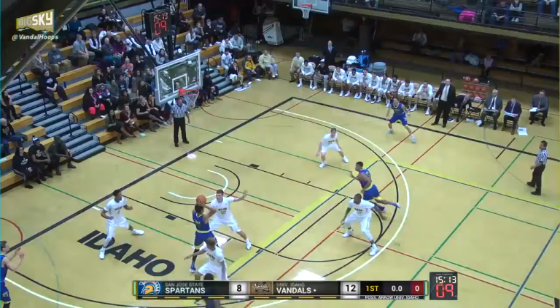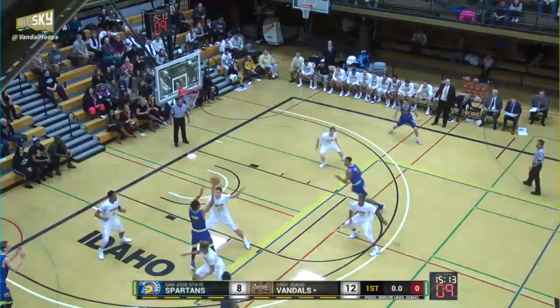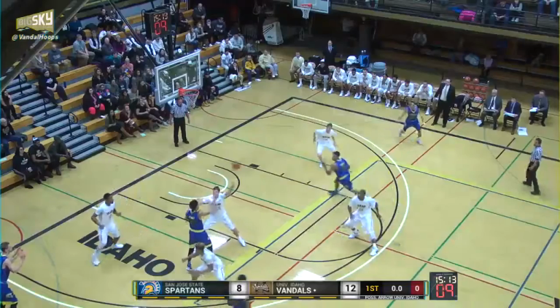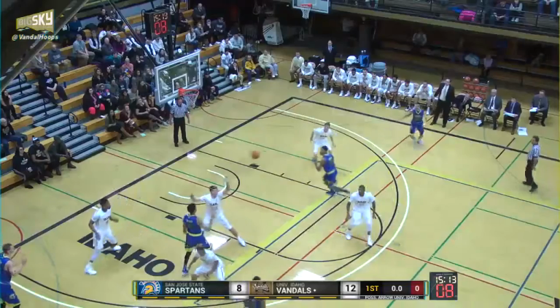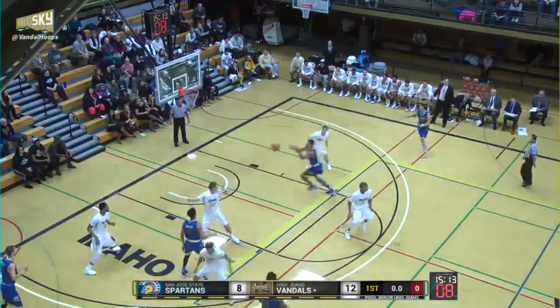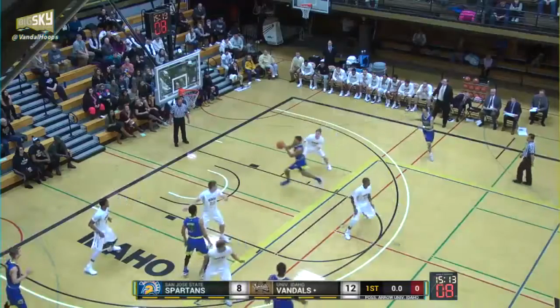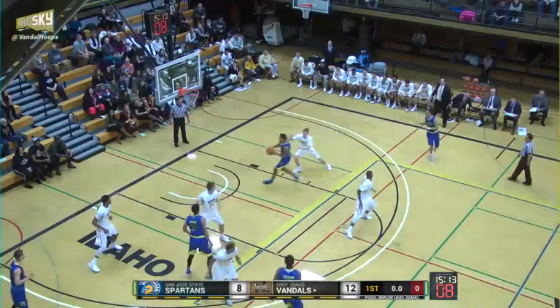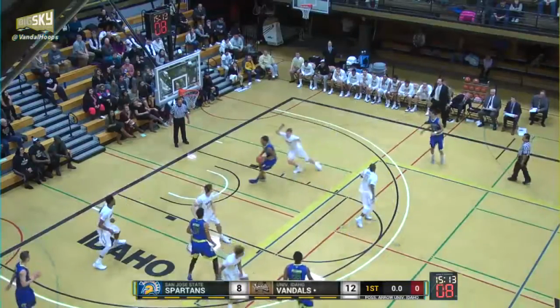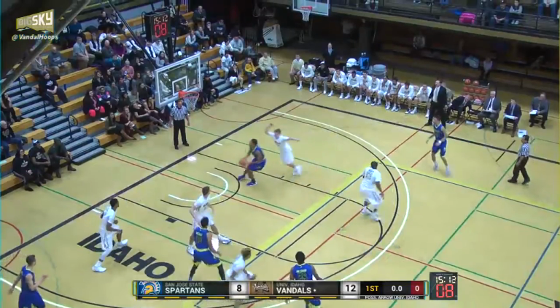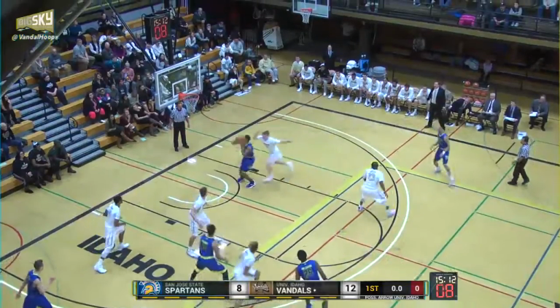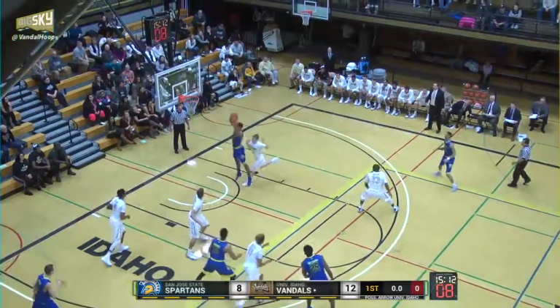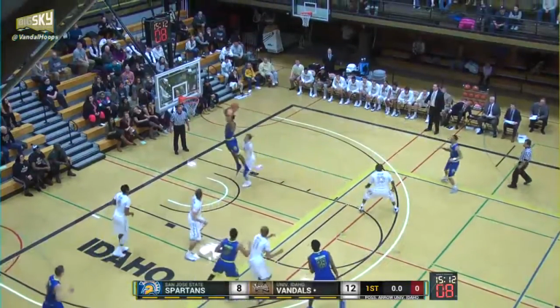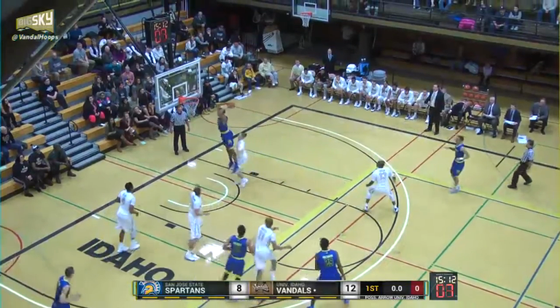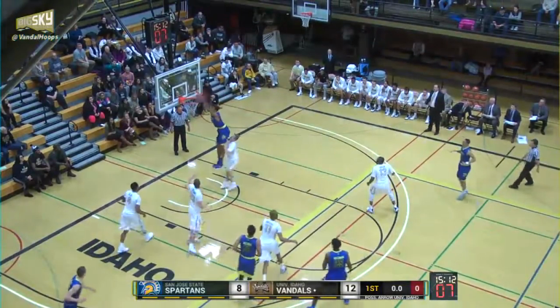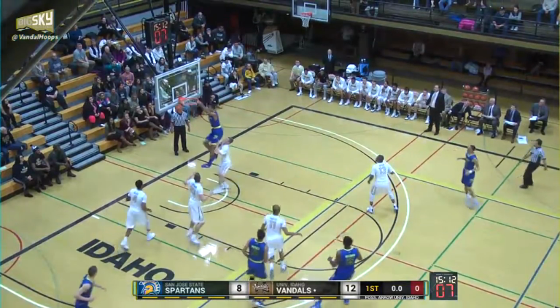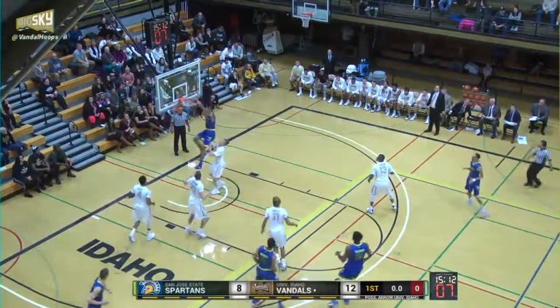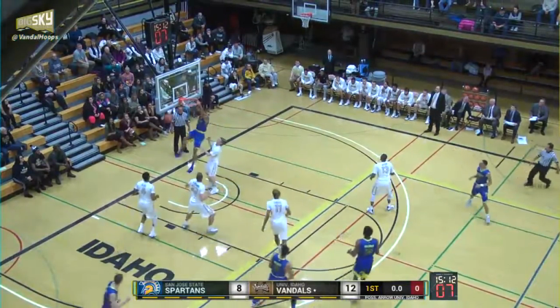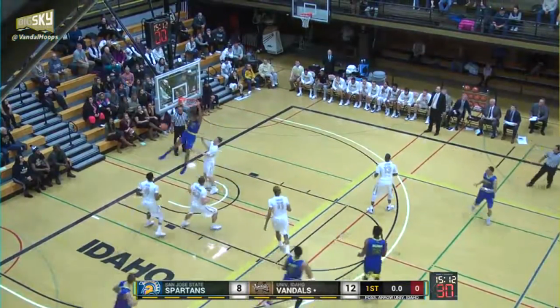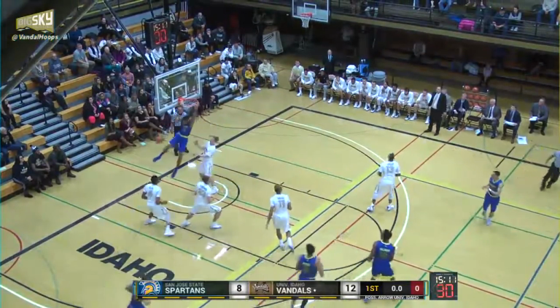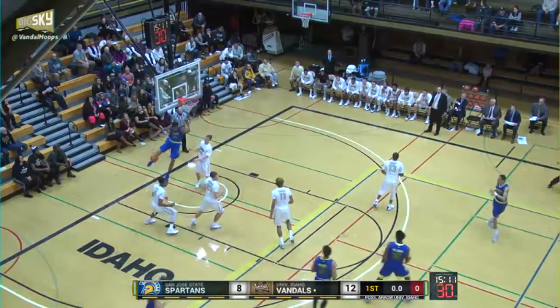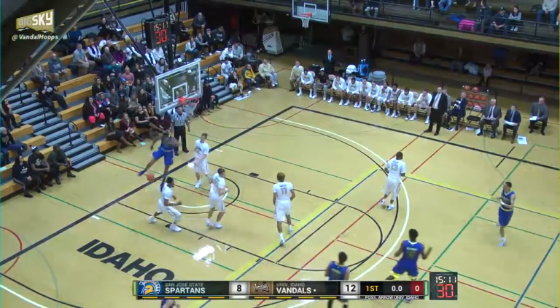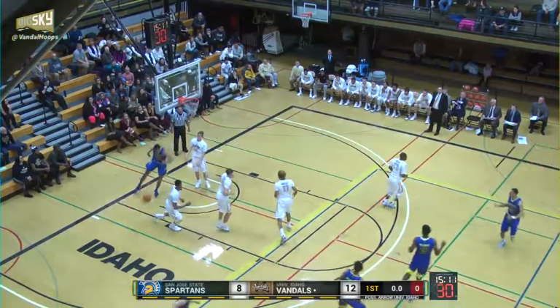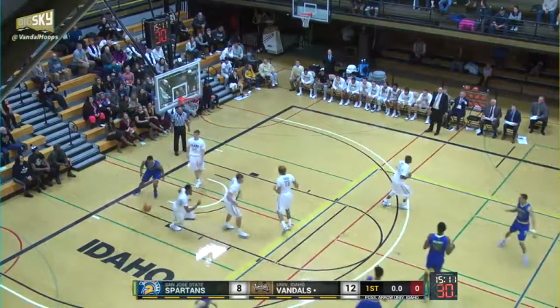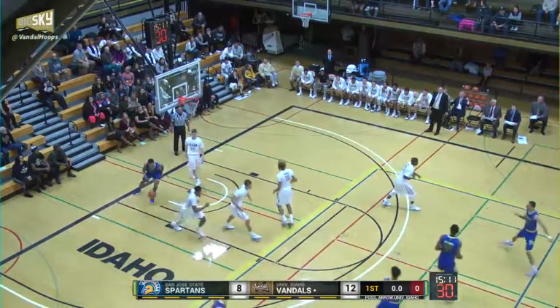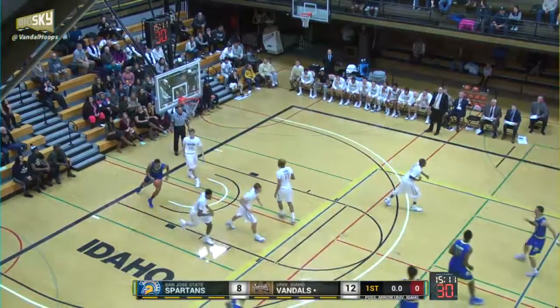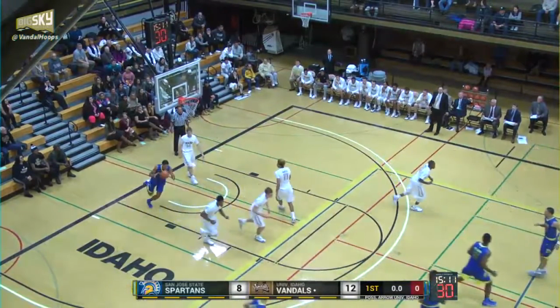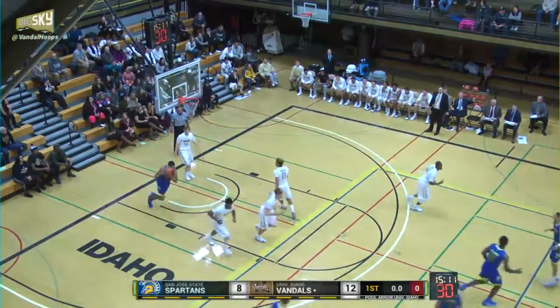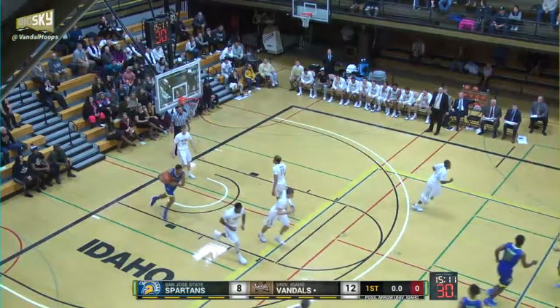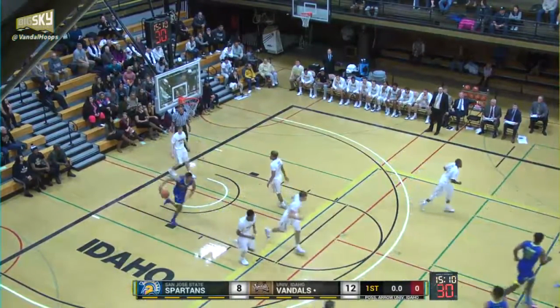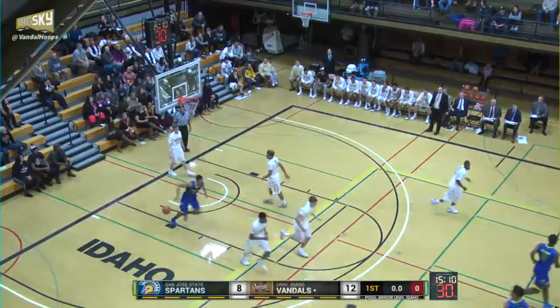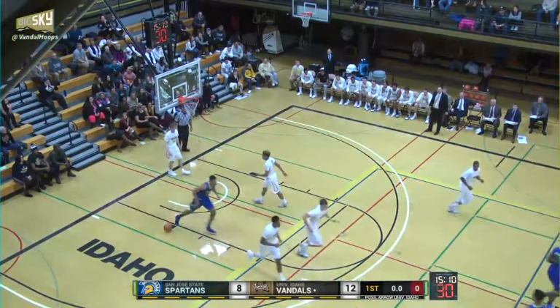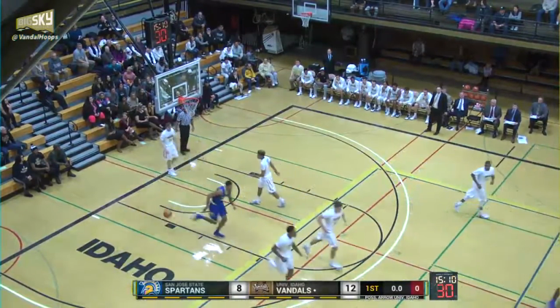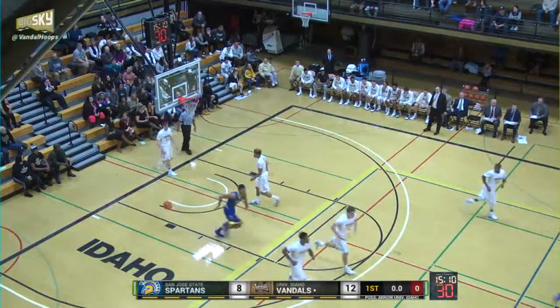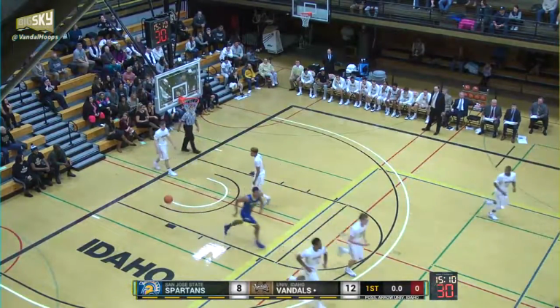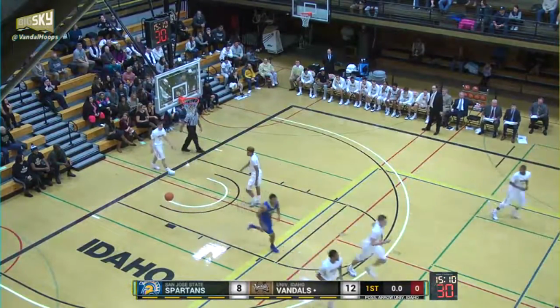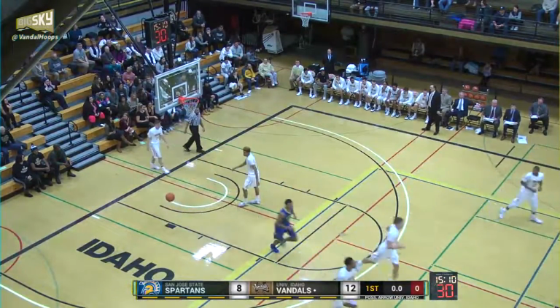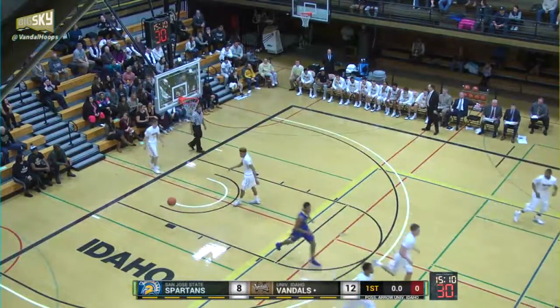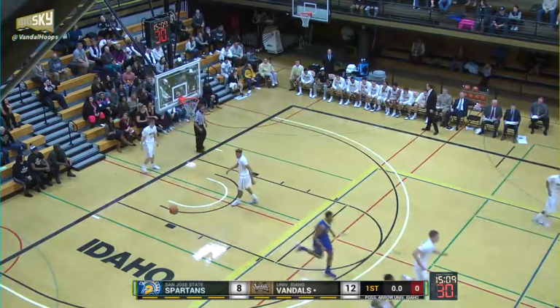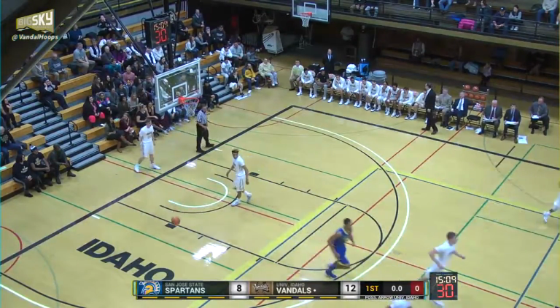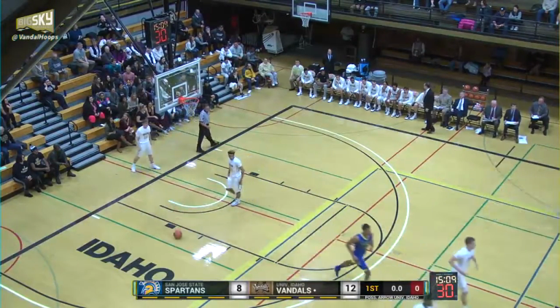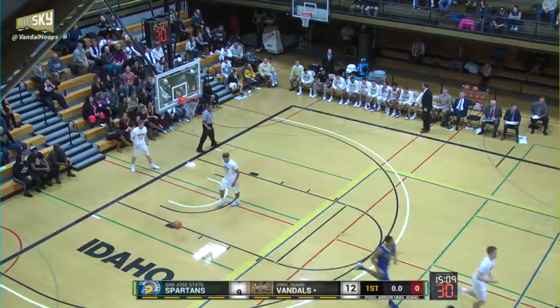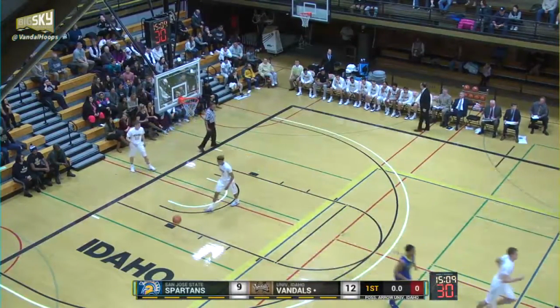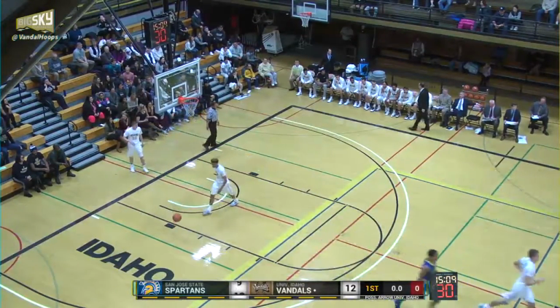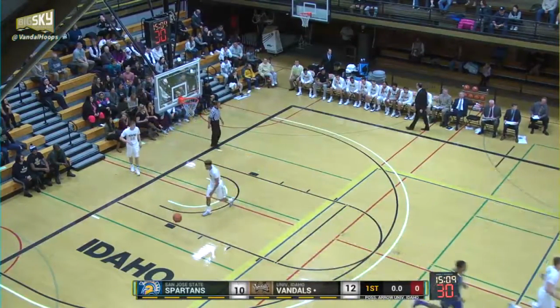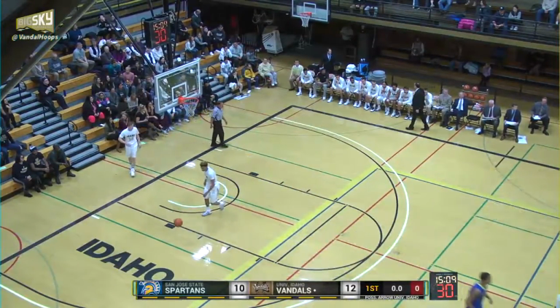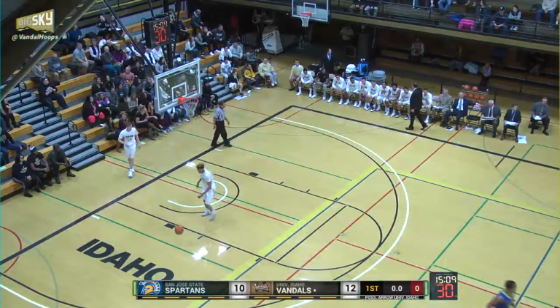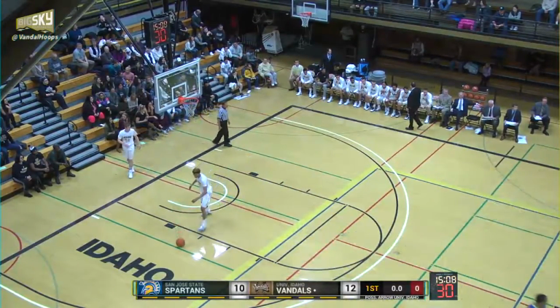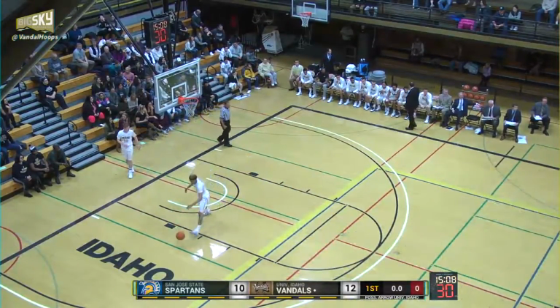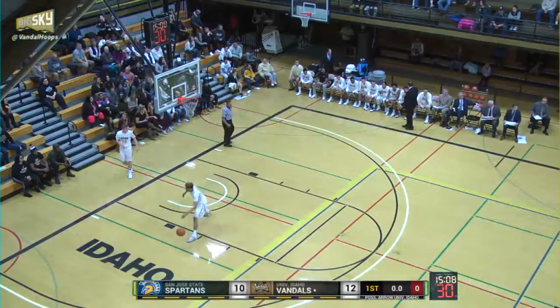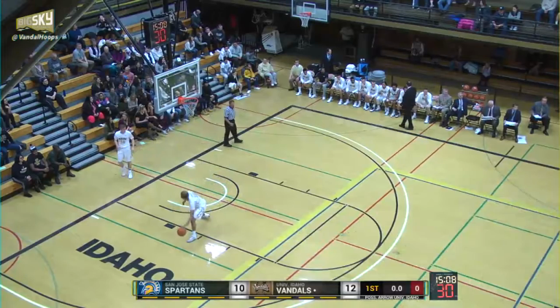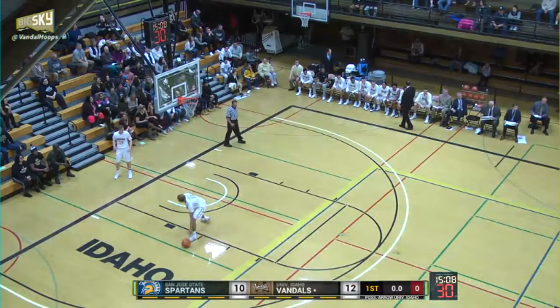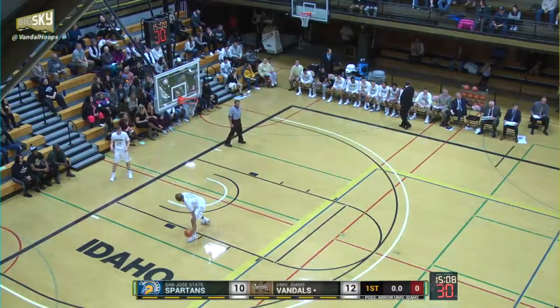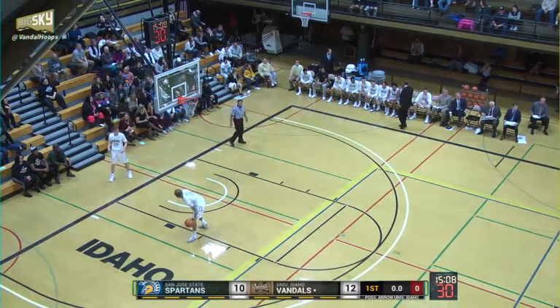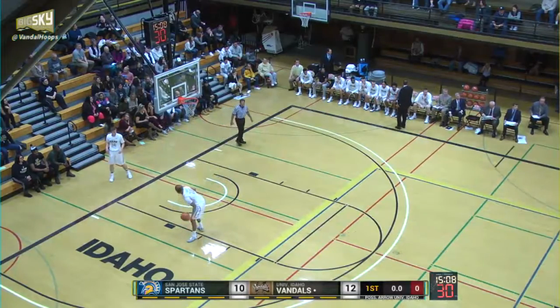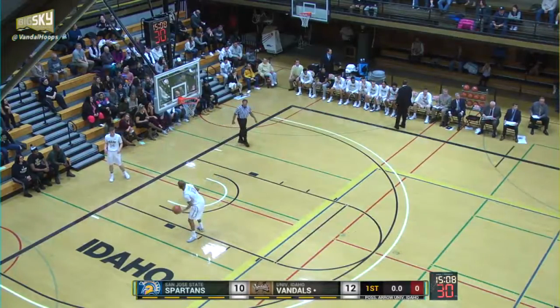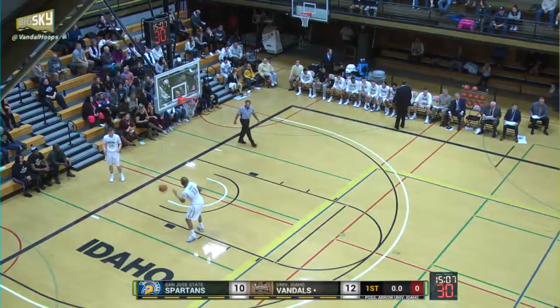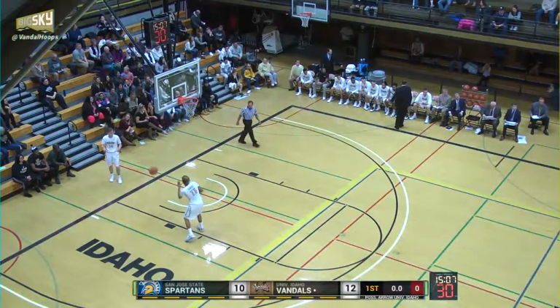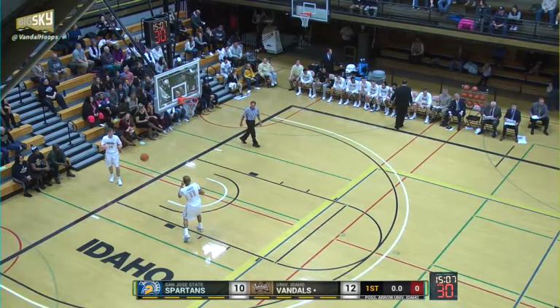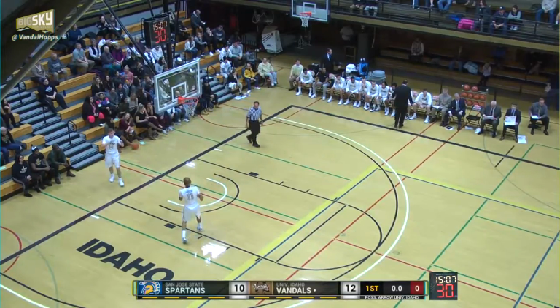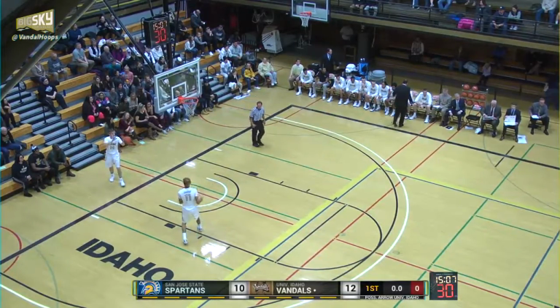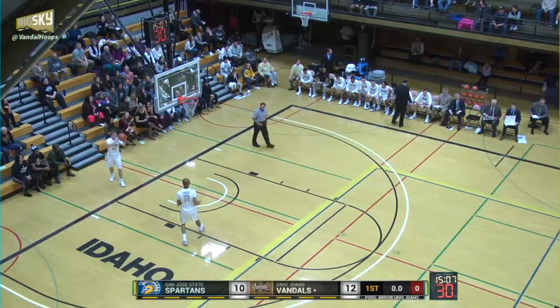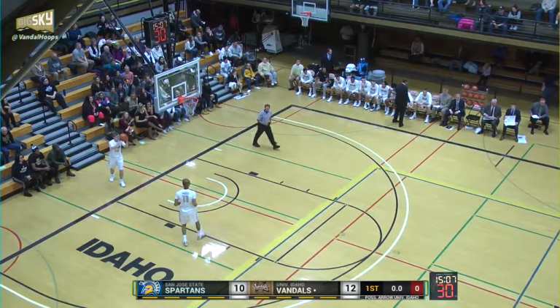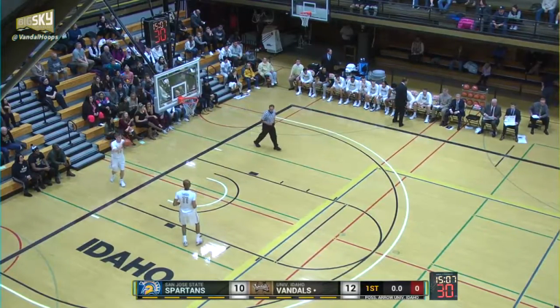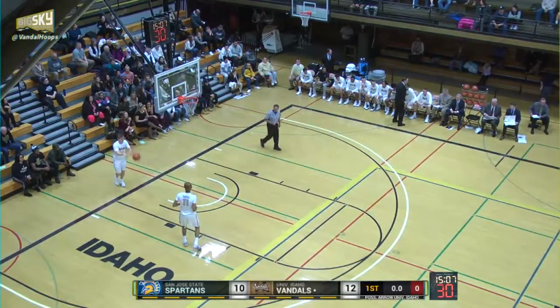Defense so far for Idaho, up until Clark gets the pass, slicing towards the basket, and he slams it home. The two-hand flush.